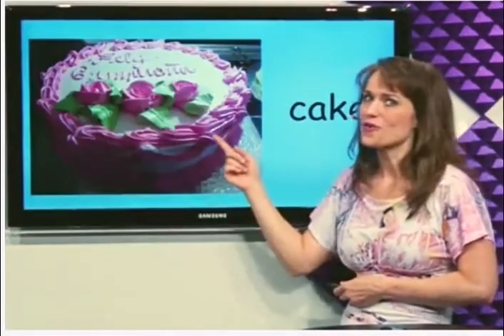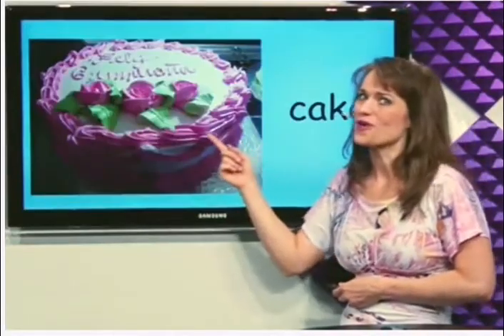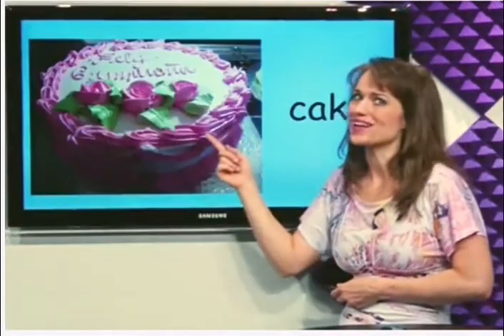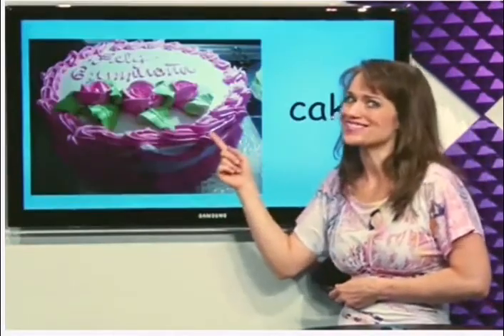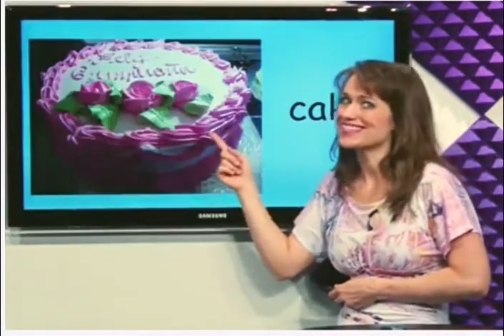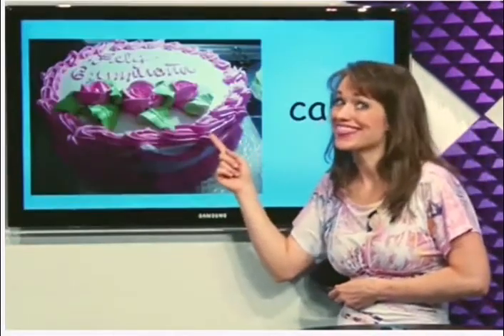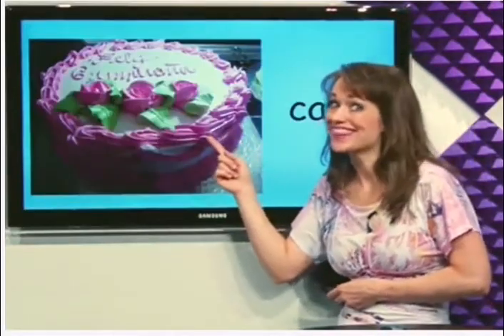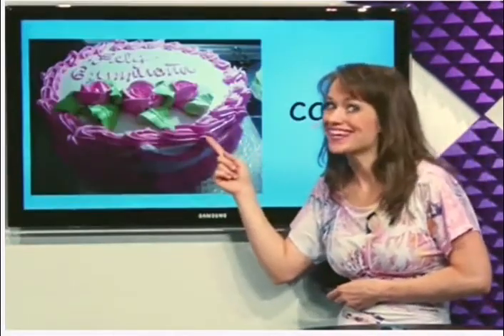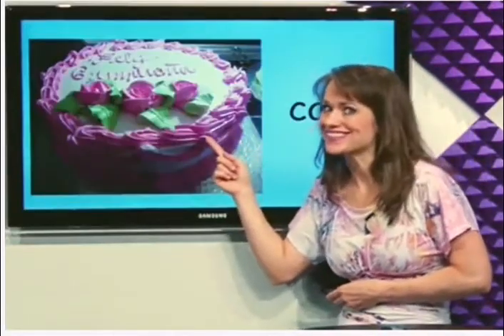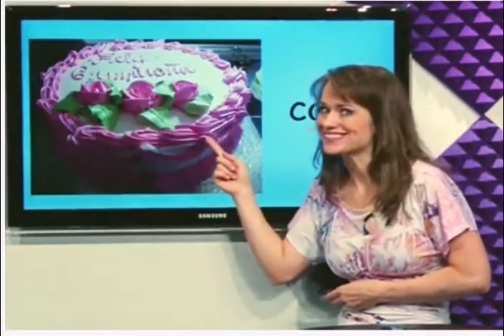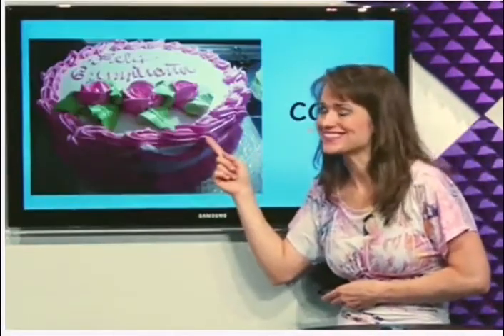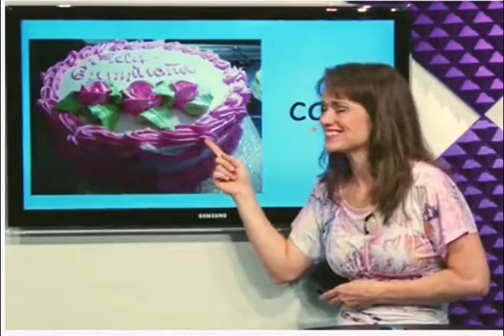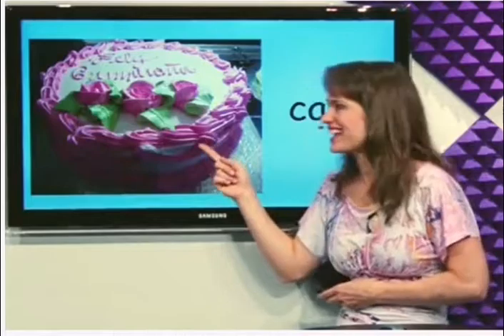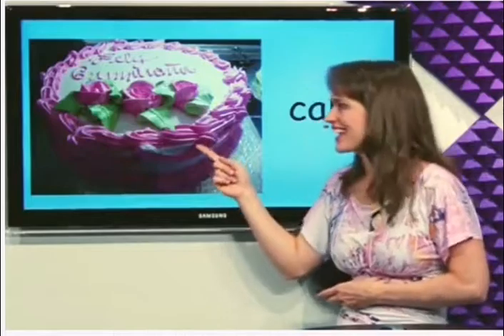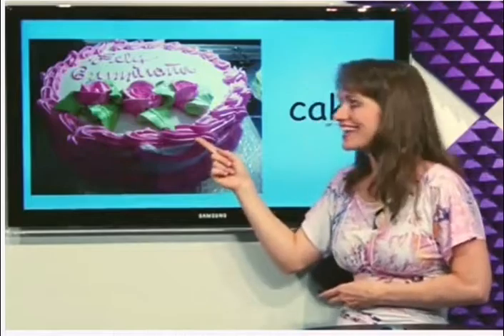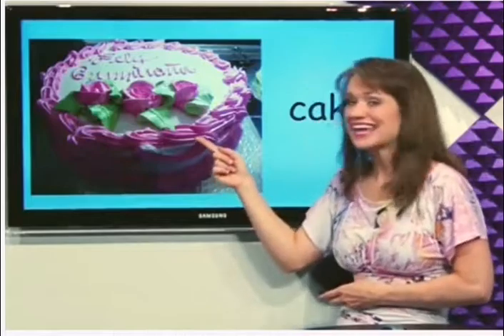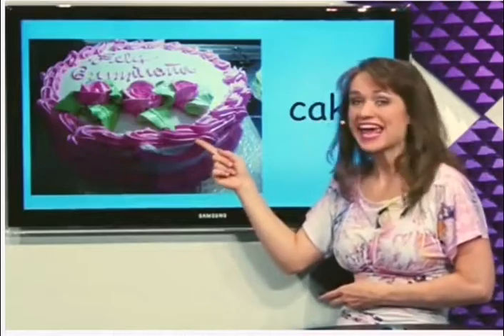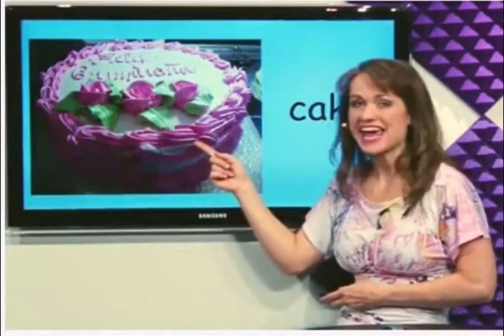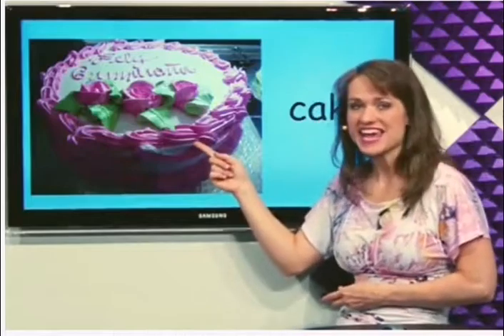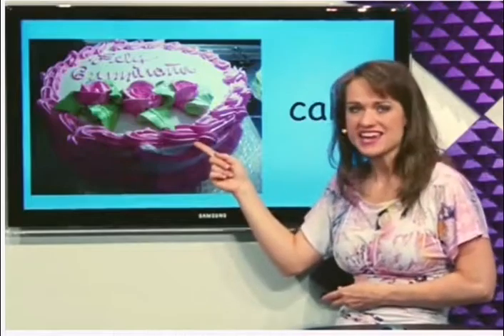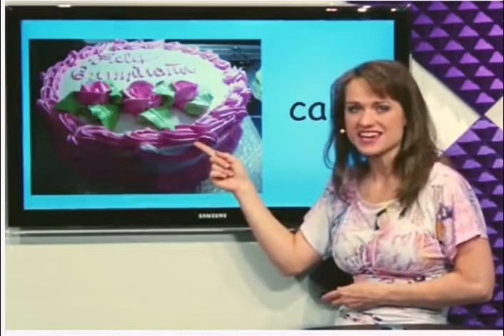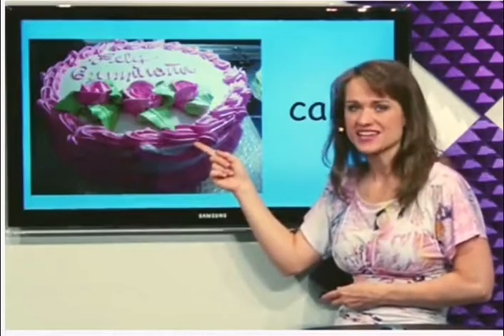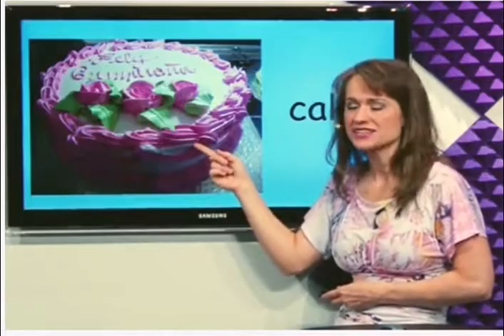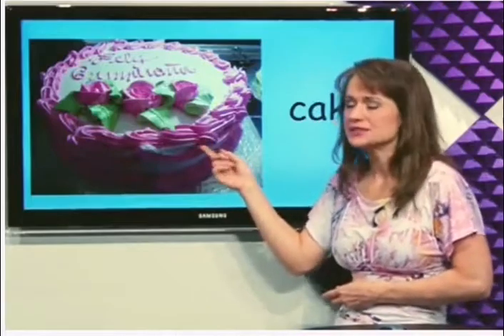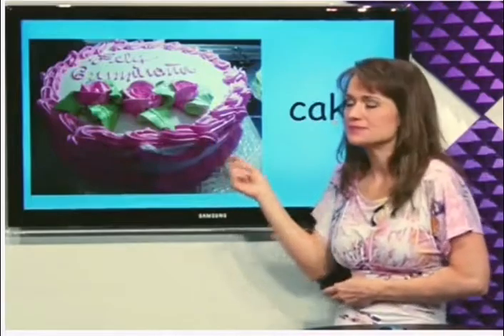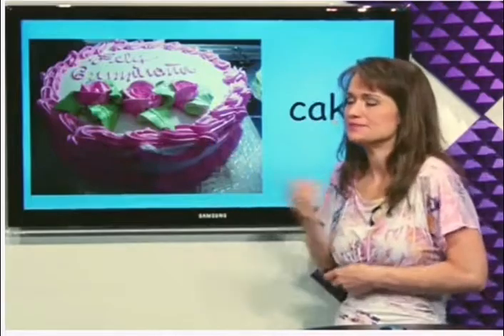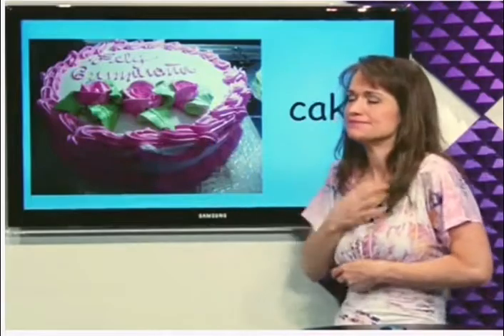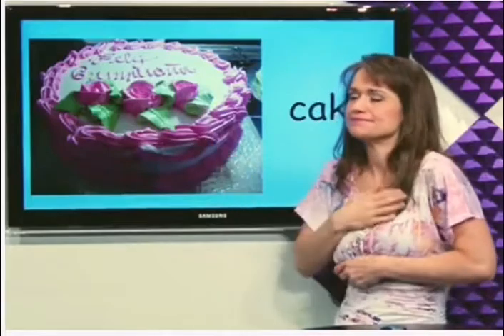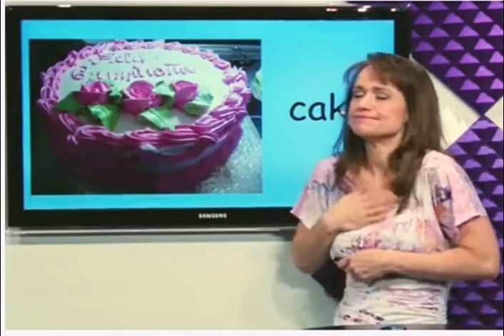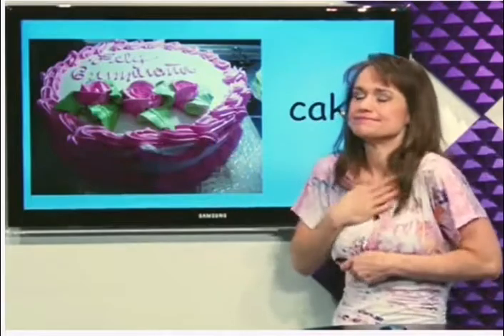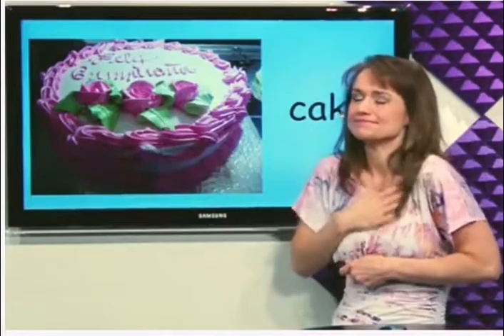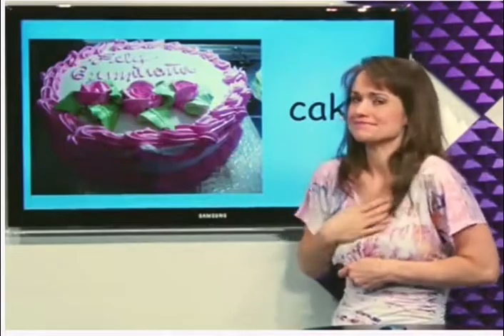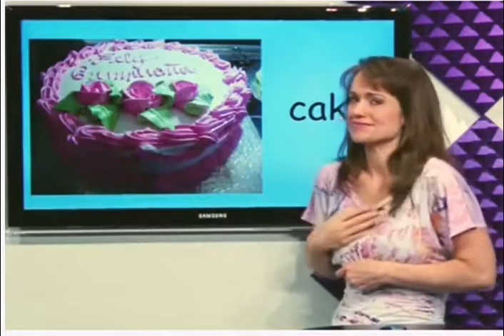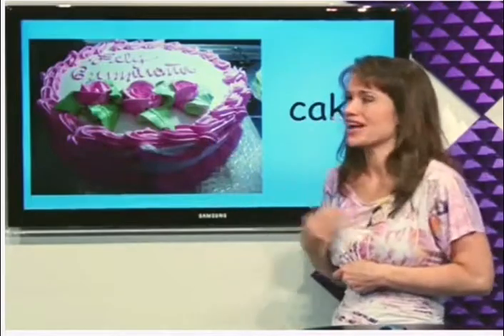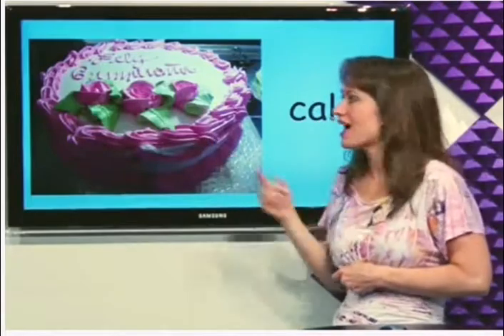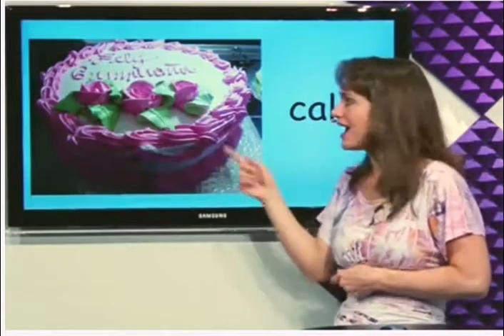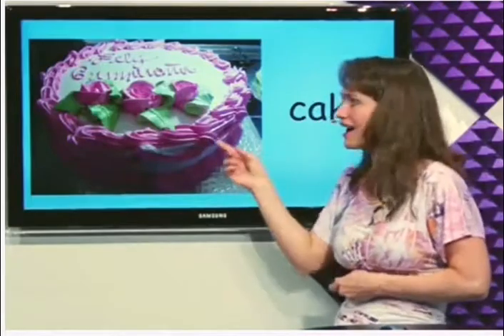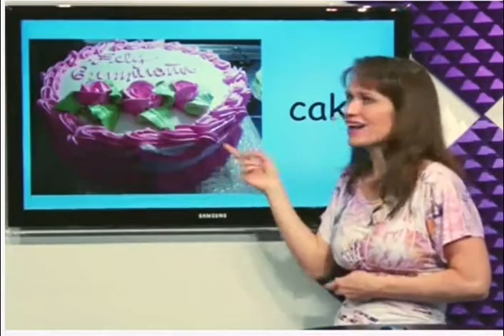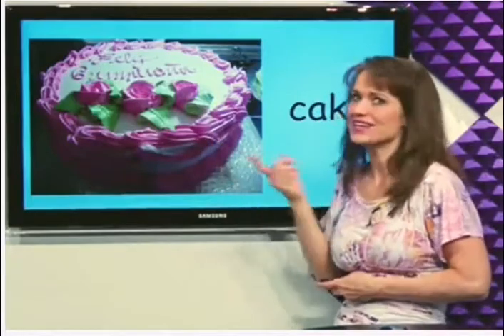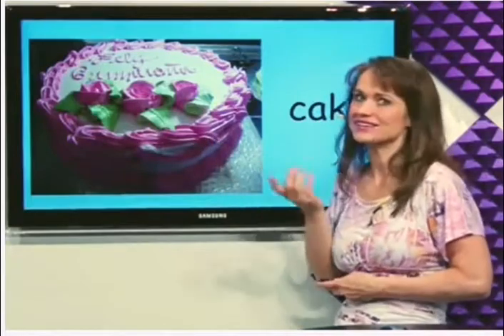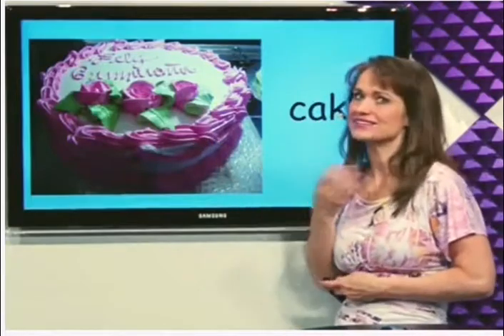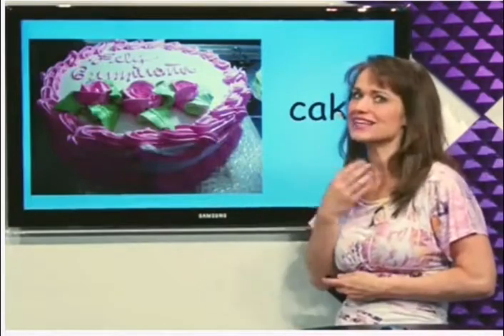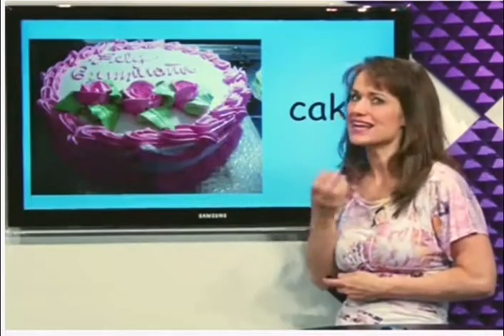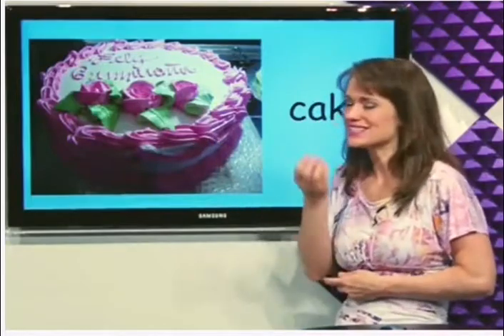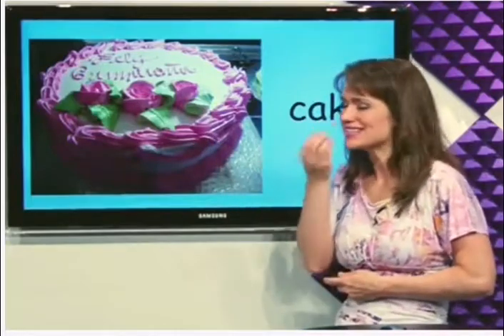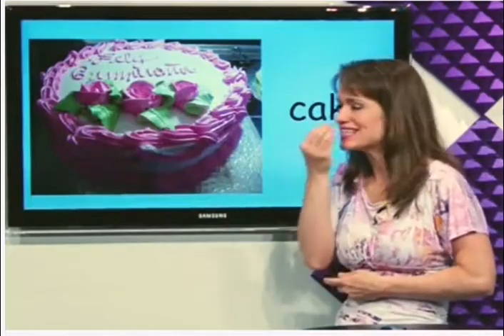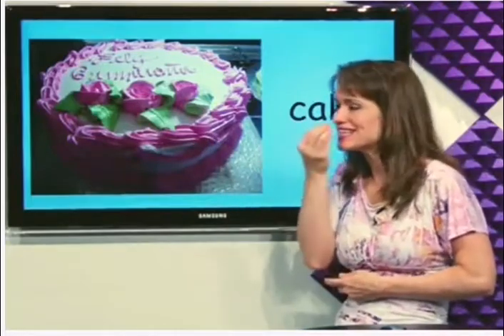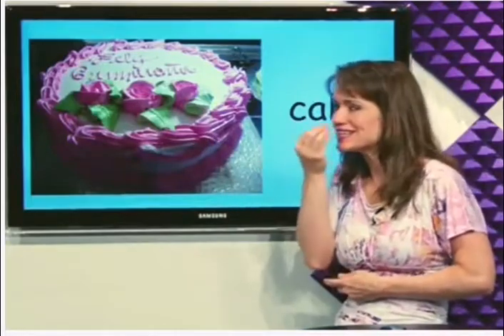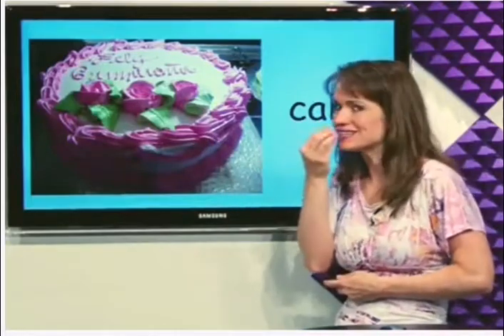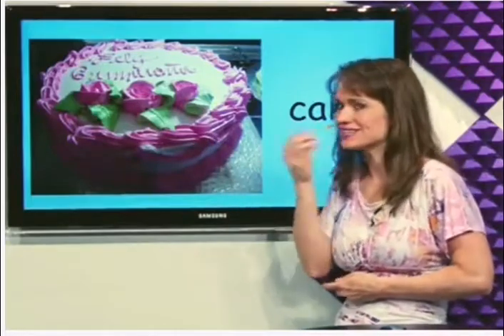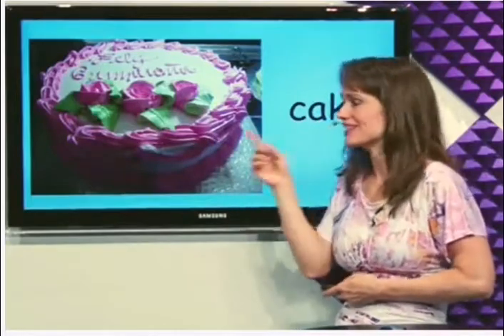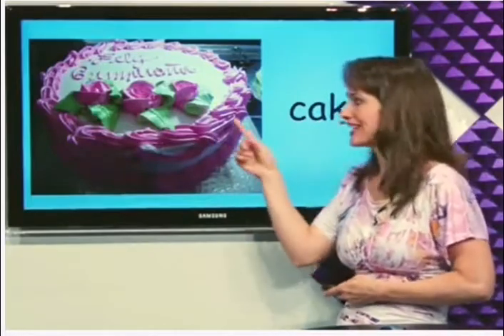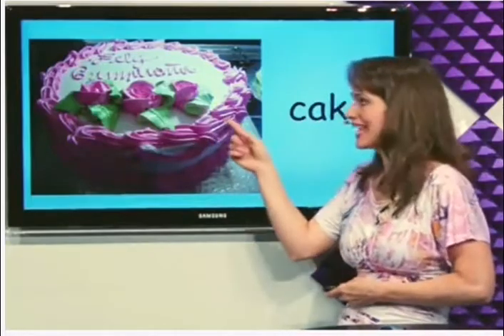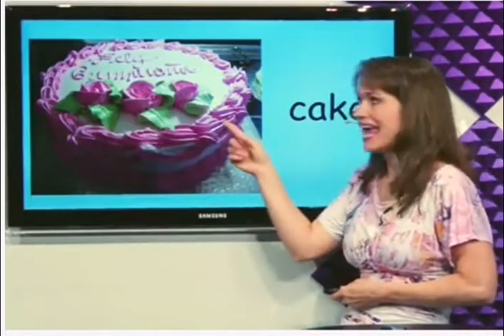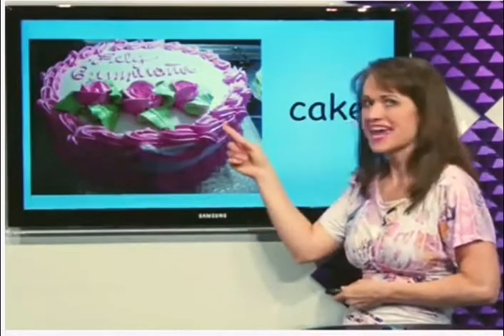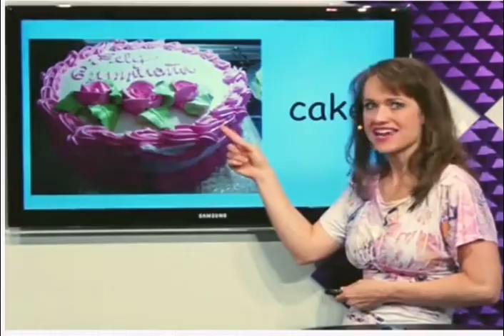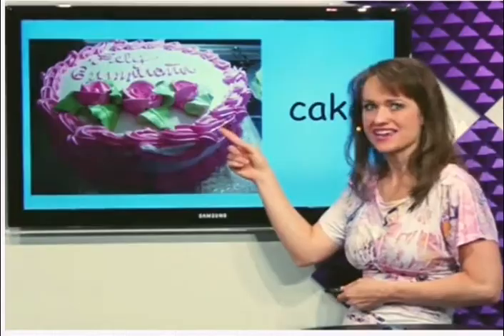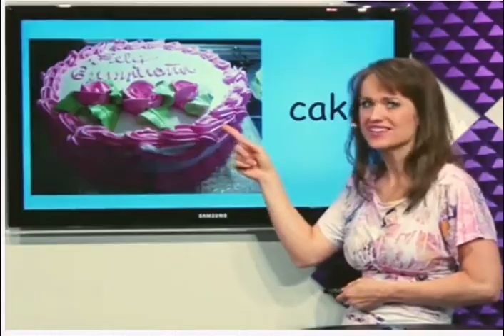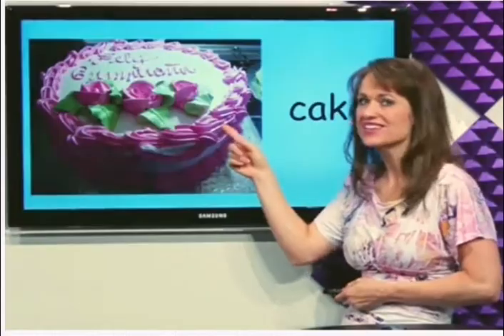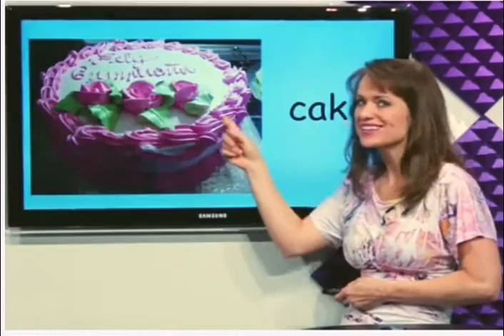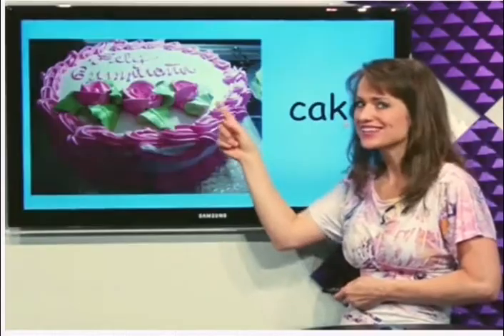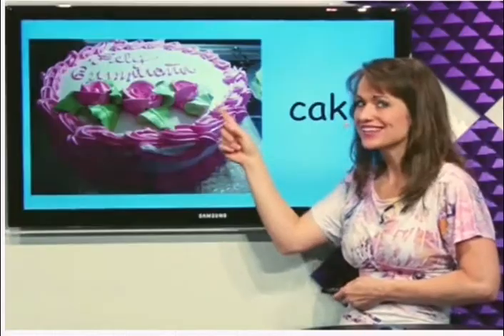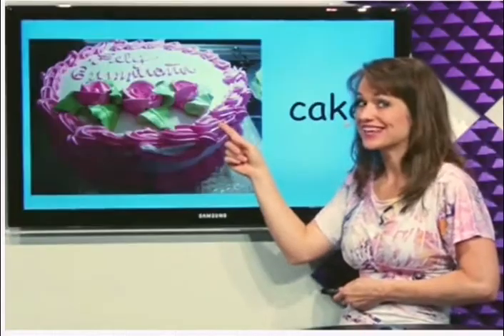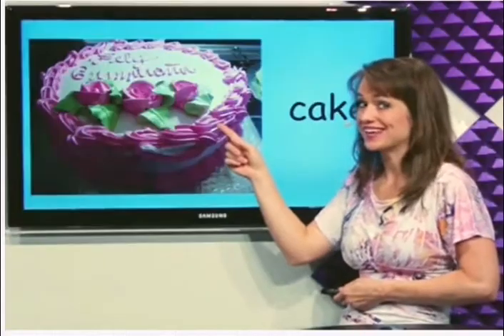What's this? Cake. Mmm, I like to eat cake. Cake.